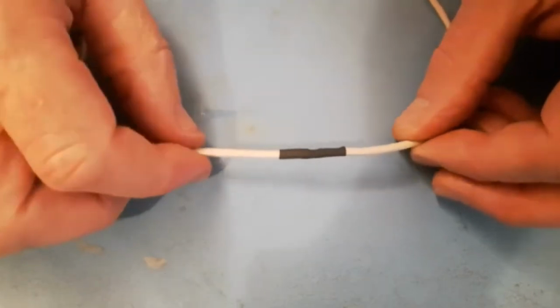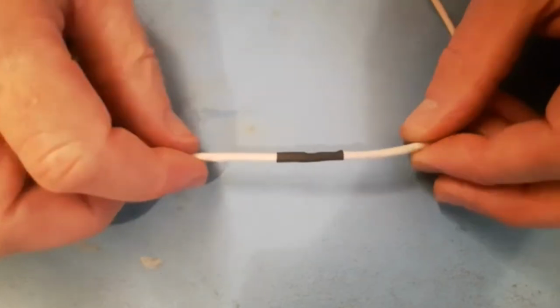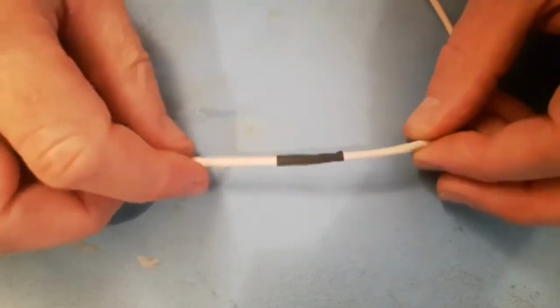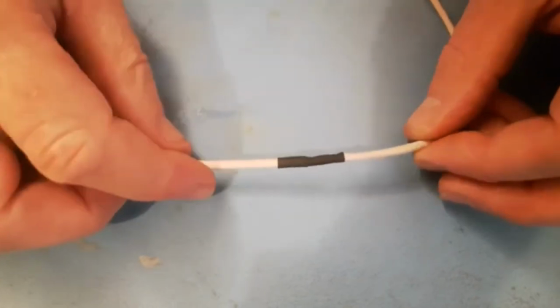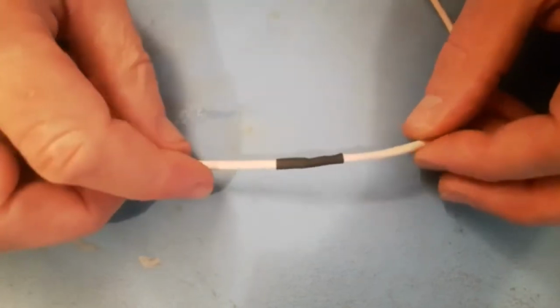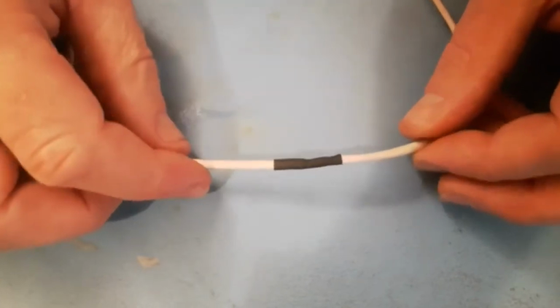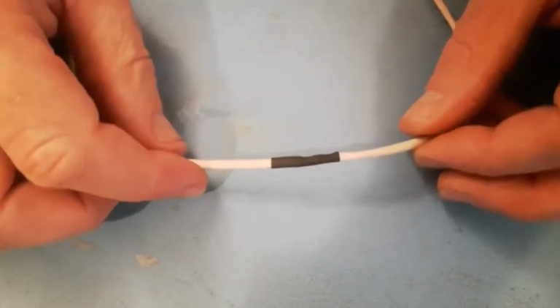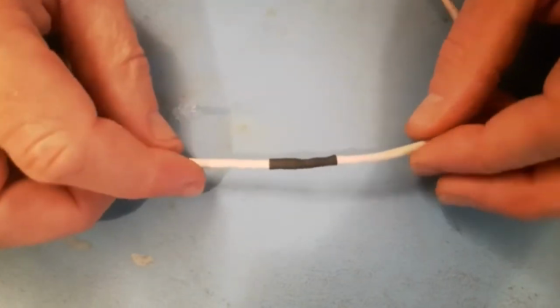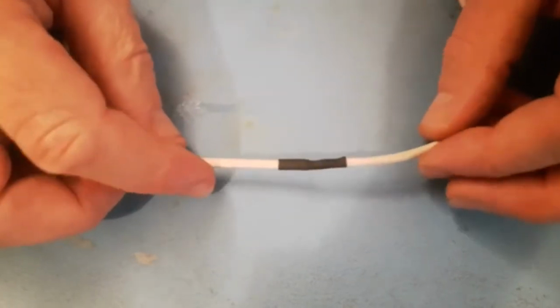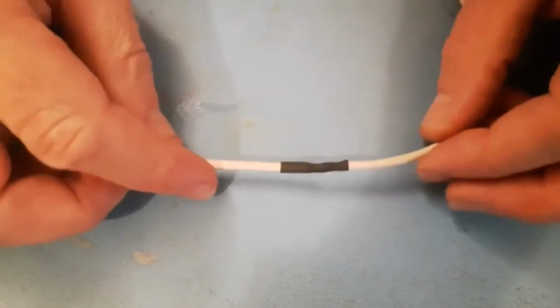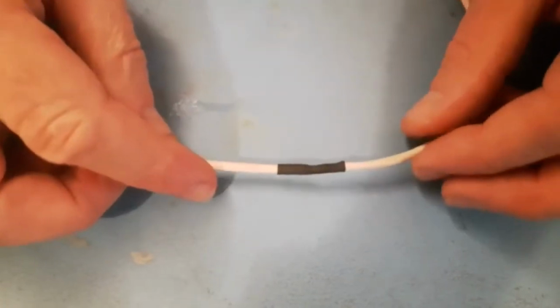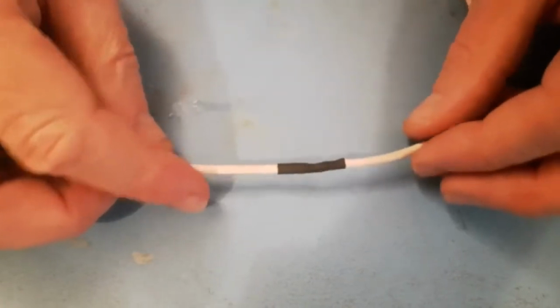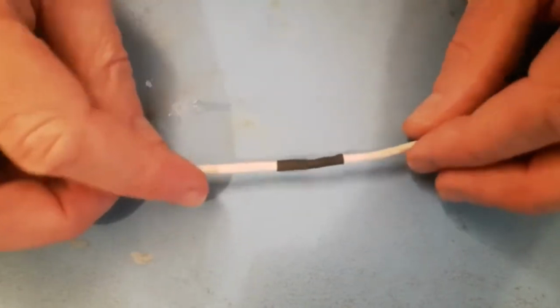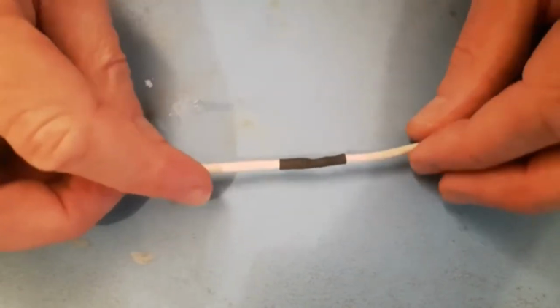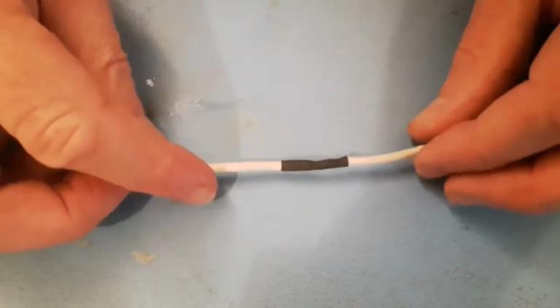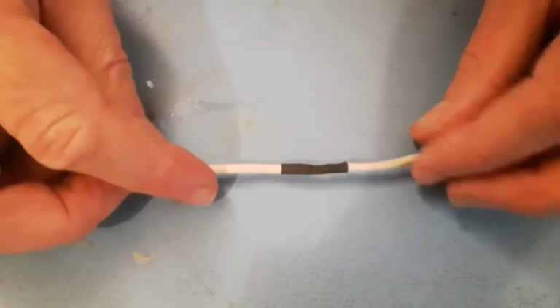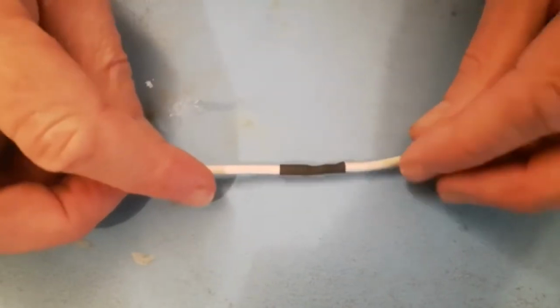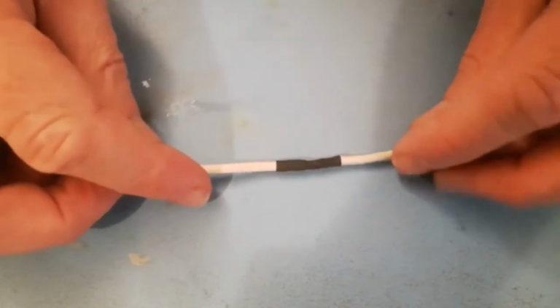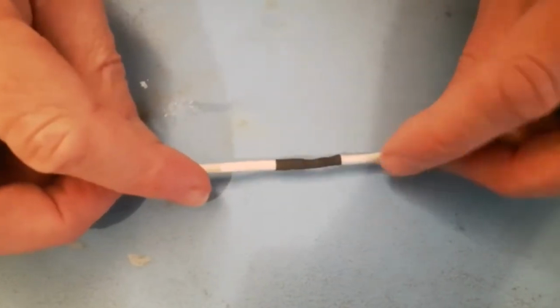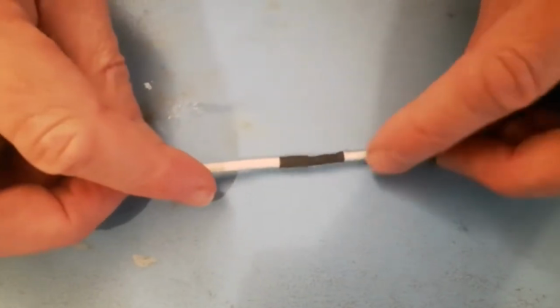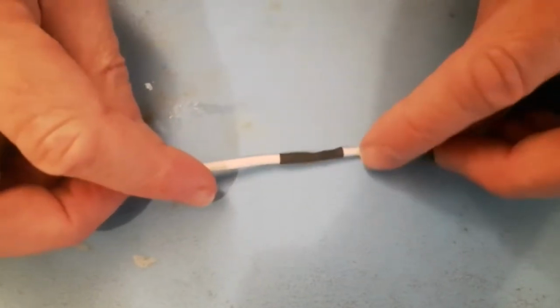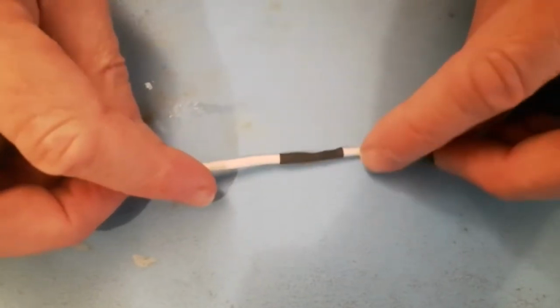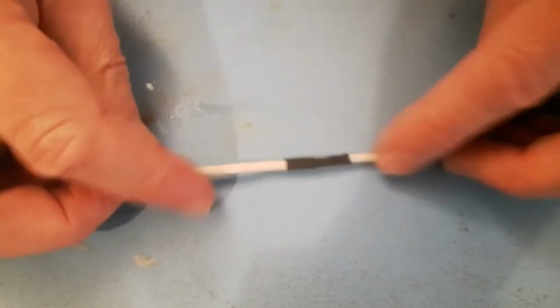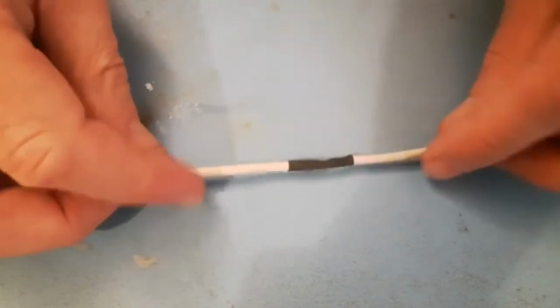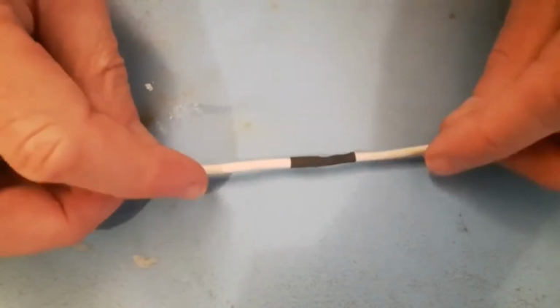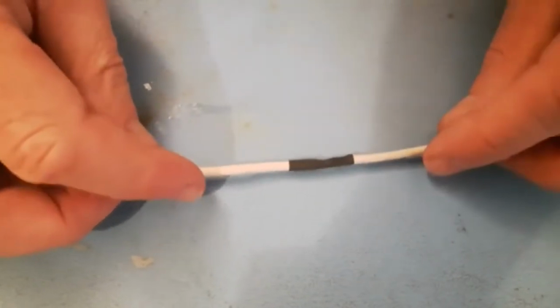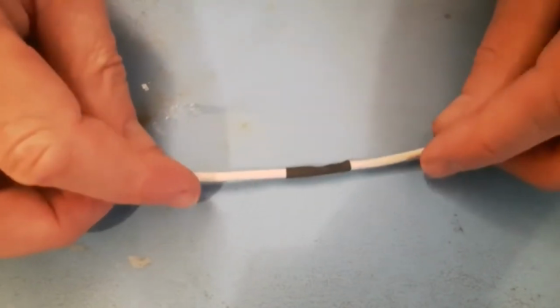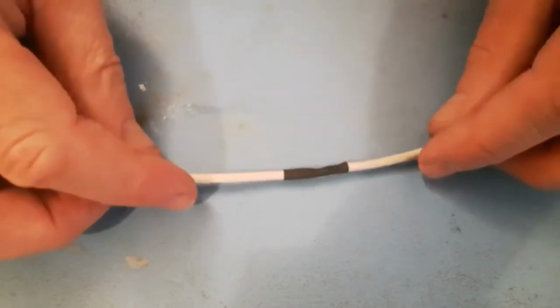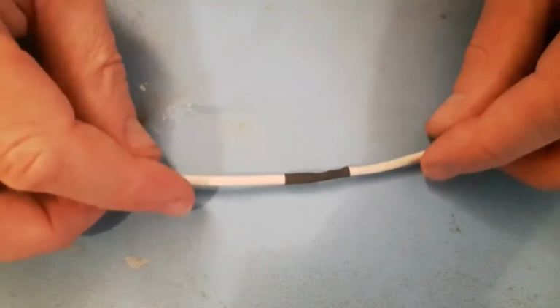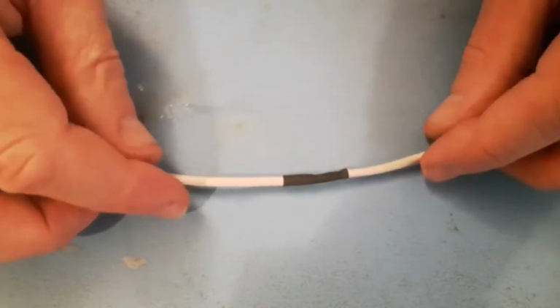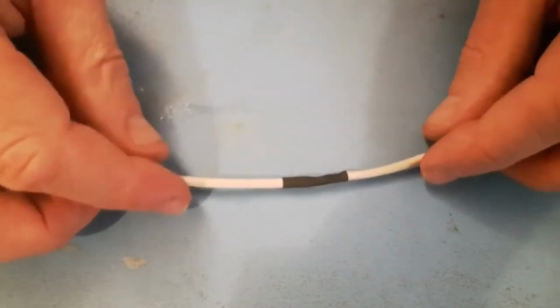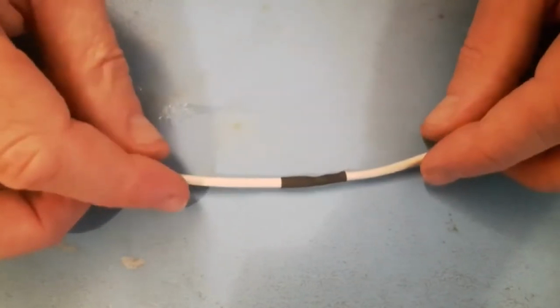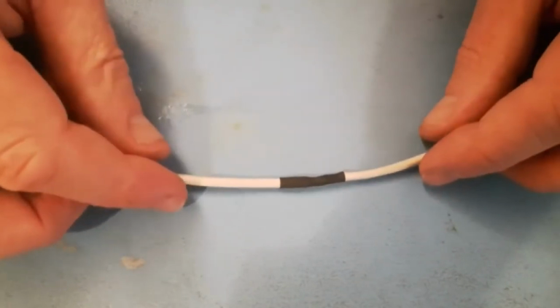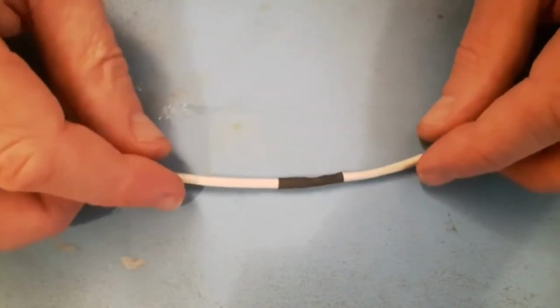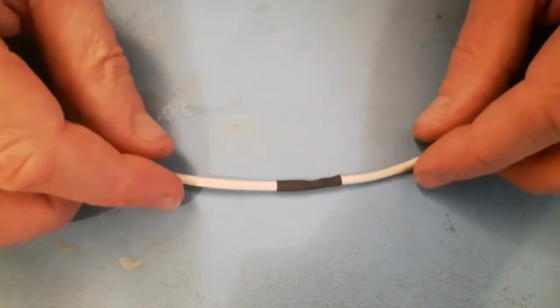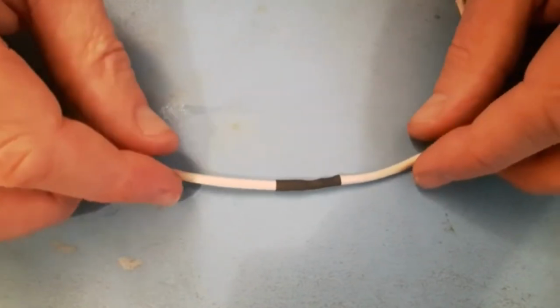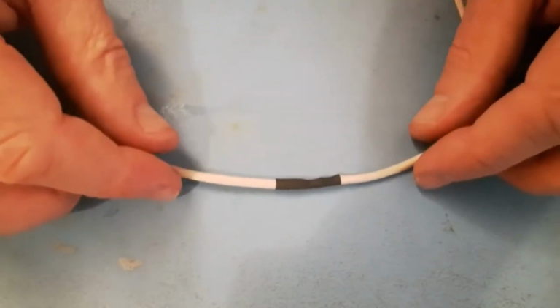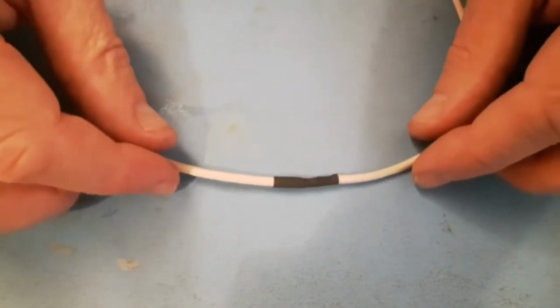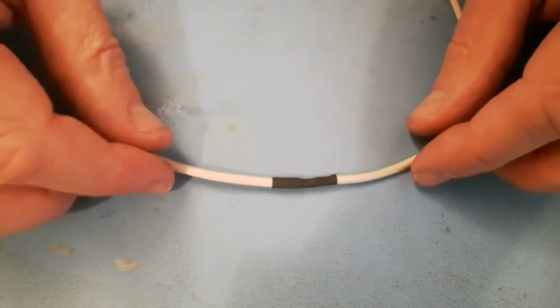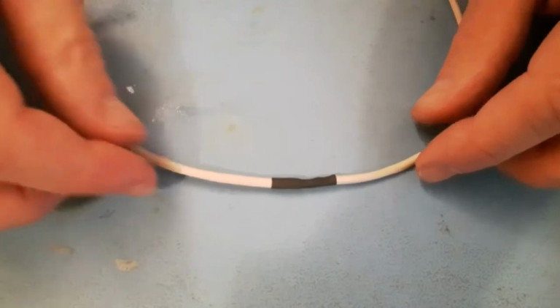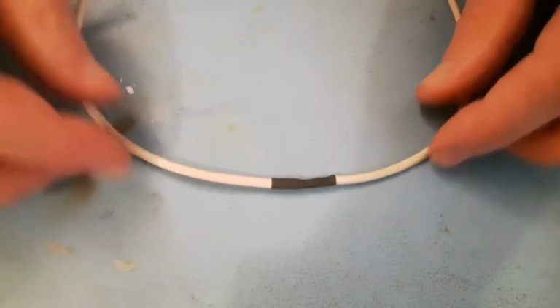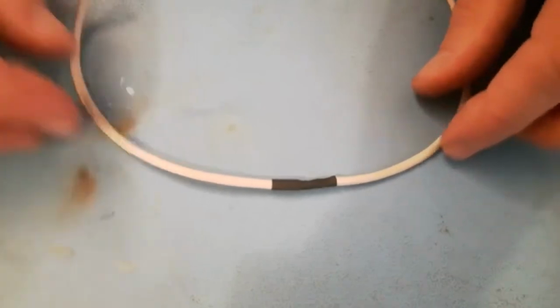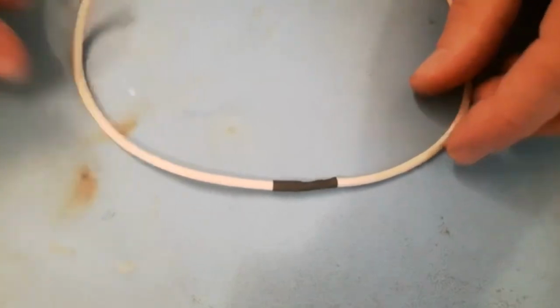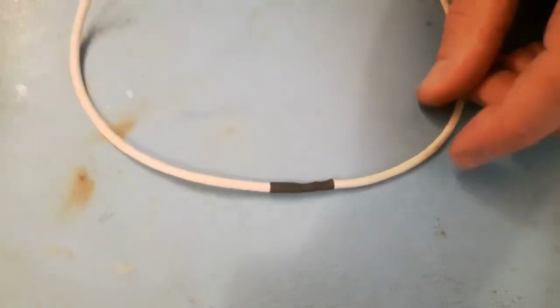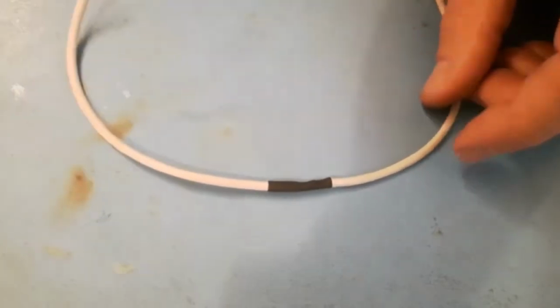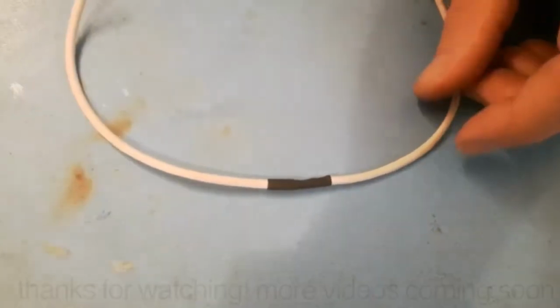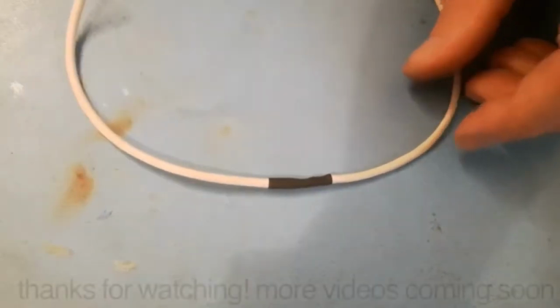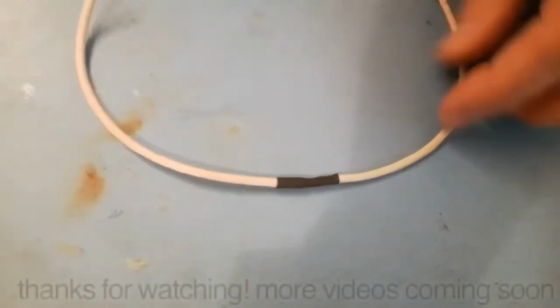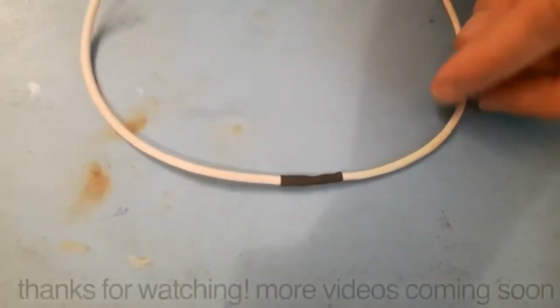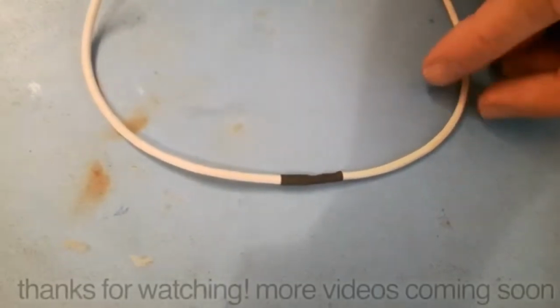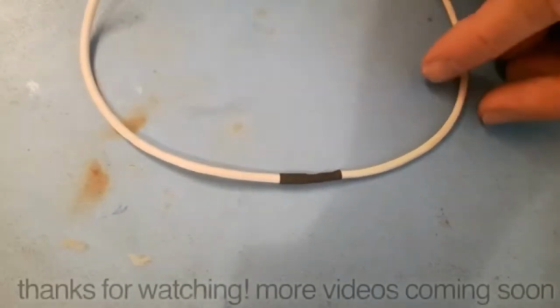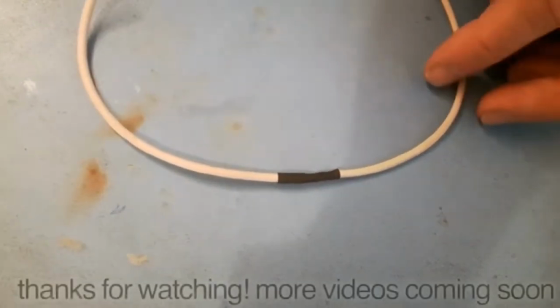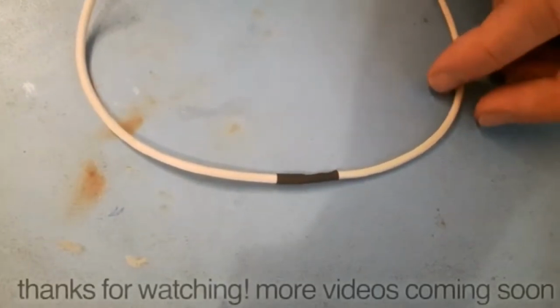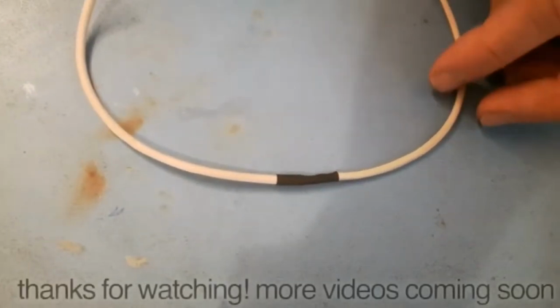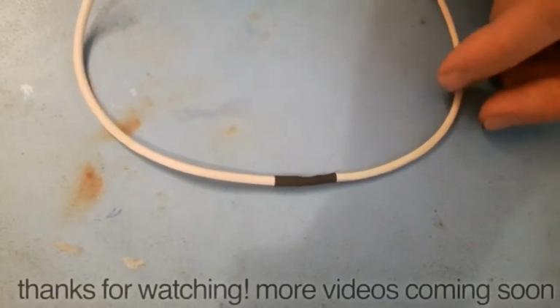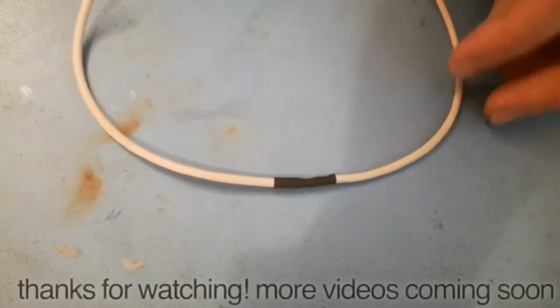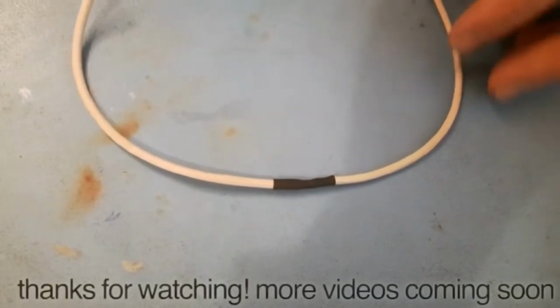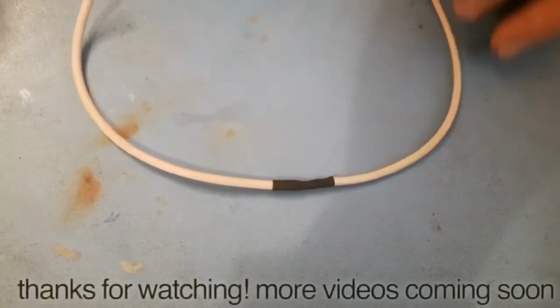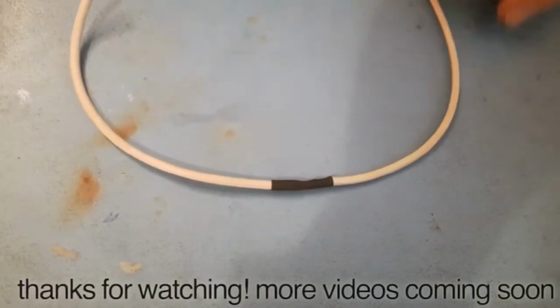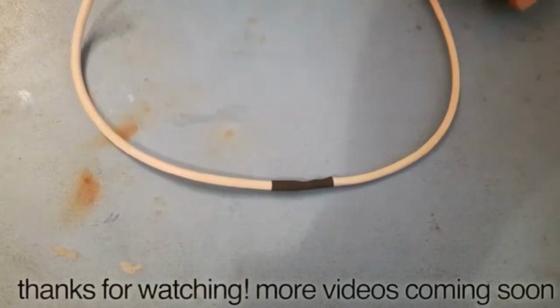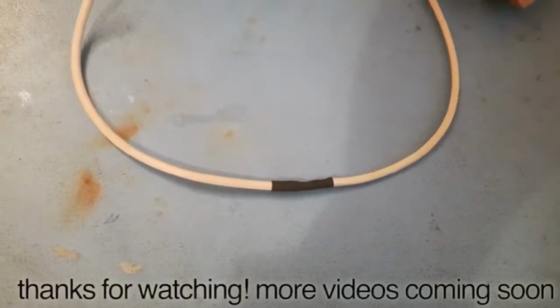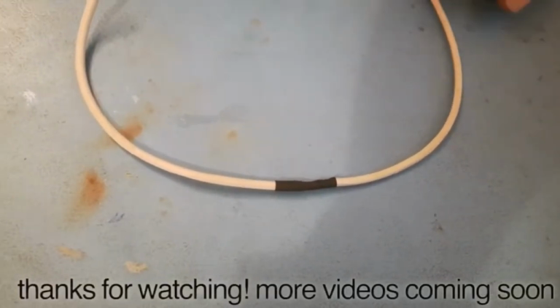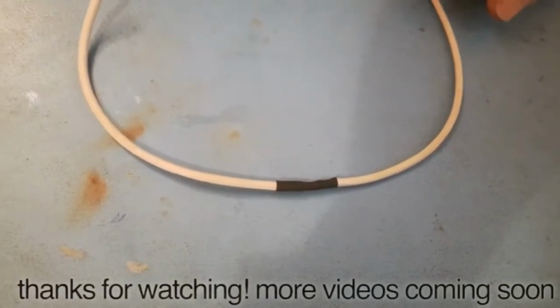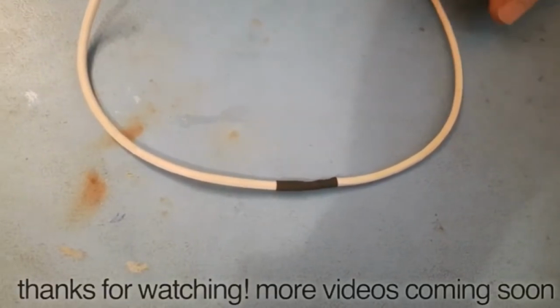There you have a nice secure joint, fully sleeved and insulated so it can't short circuit on any other component. Thanks for watching and hope you enjoy it.